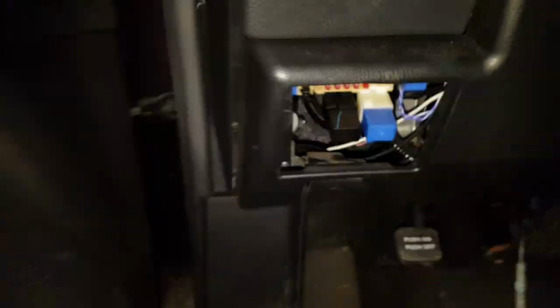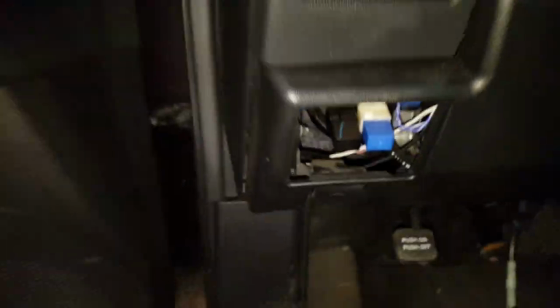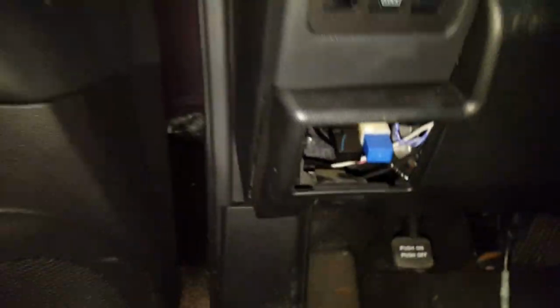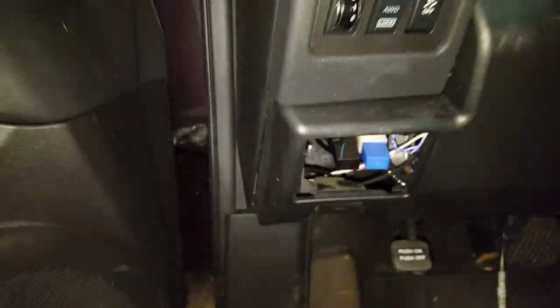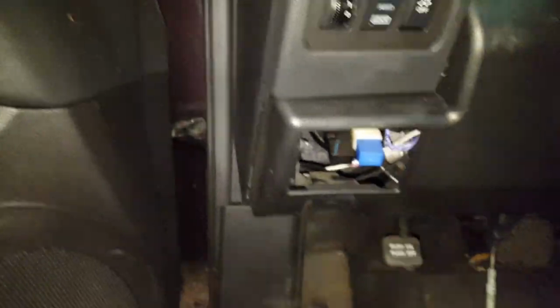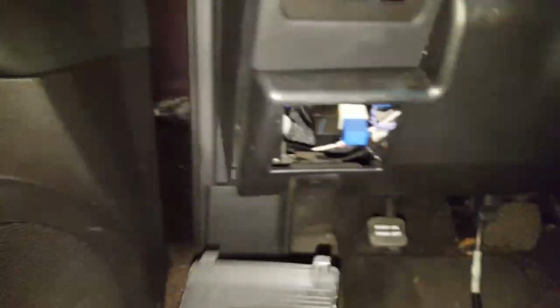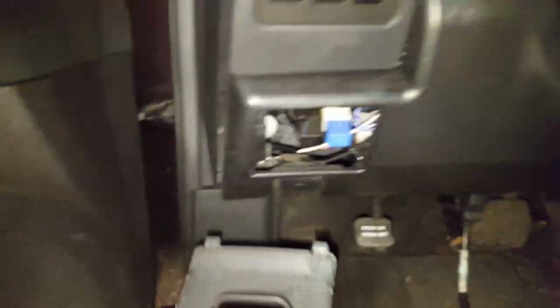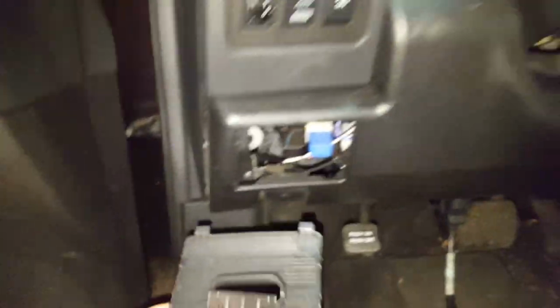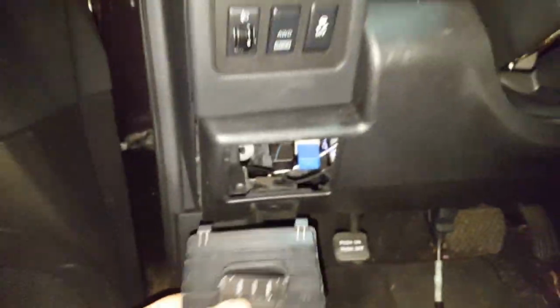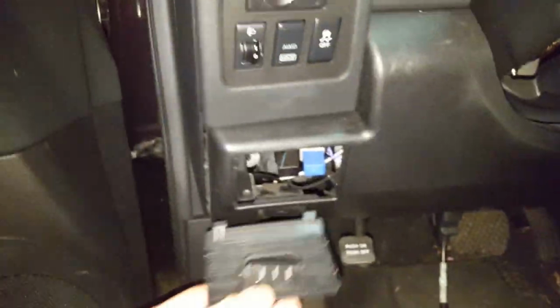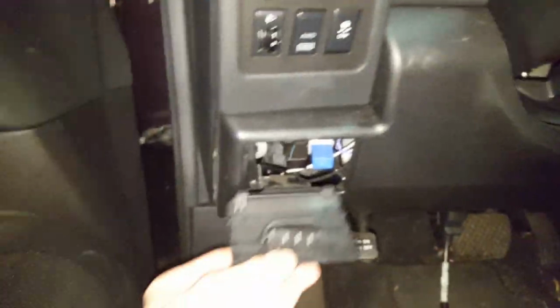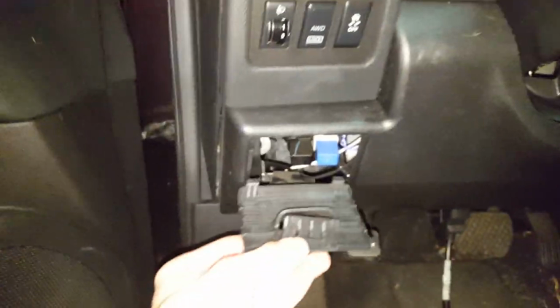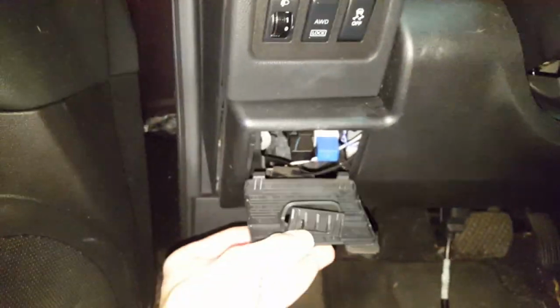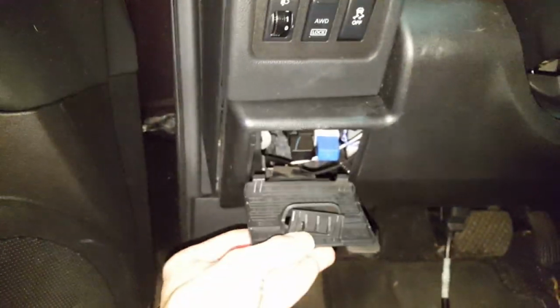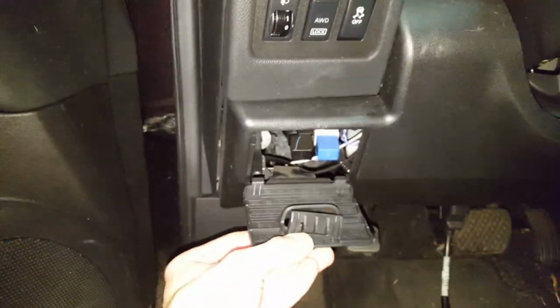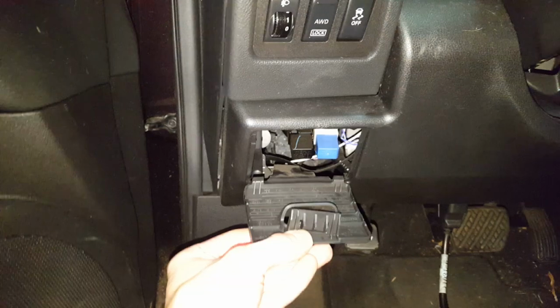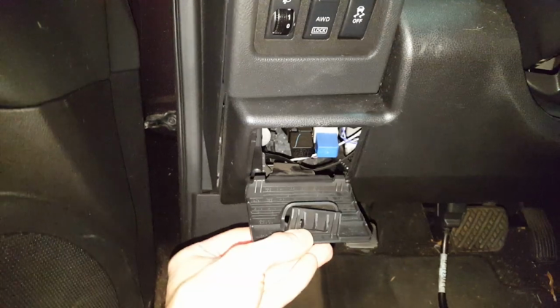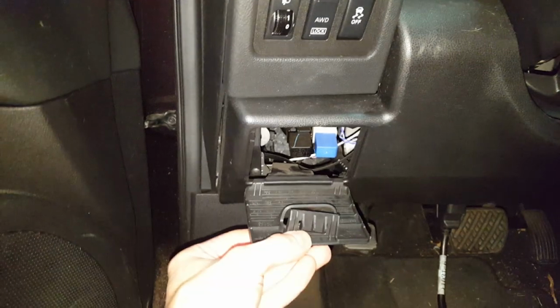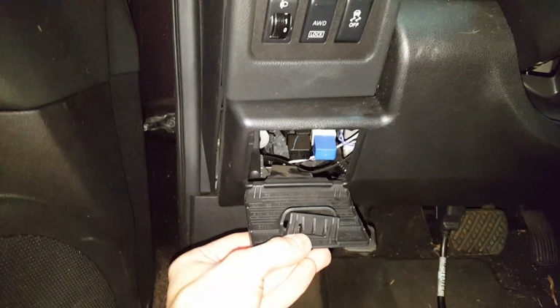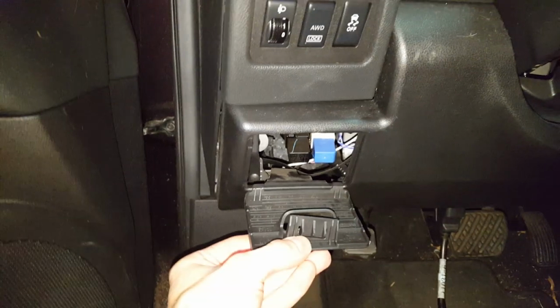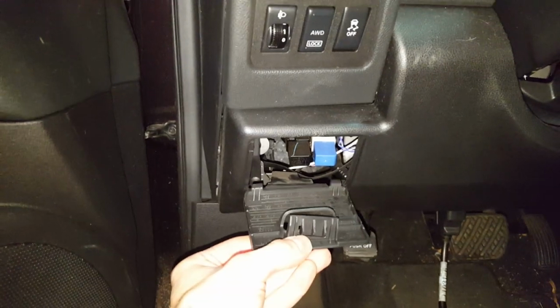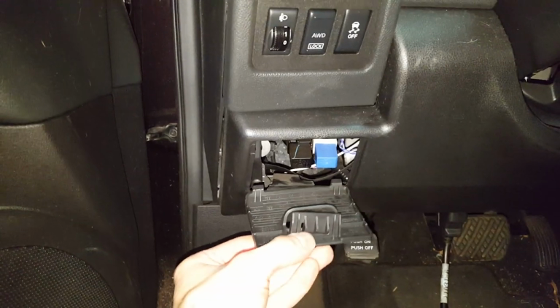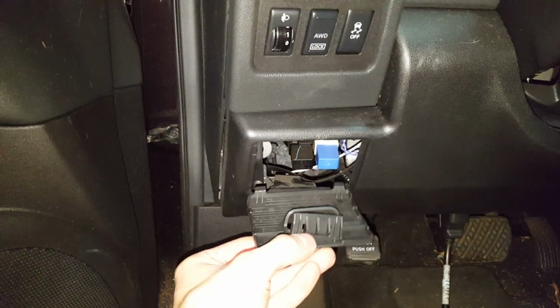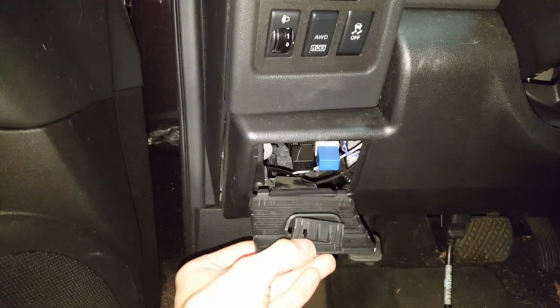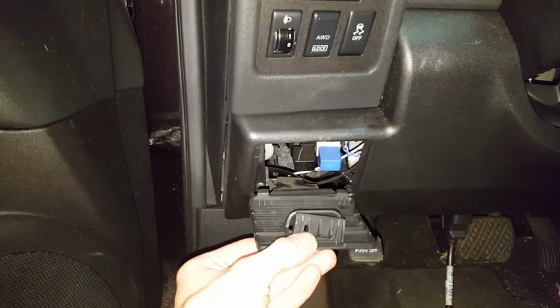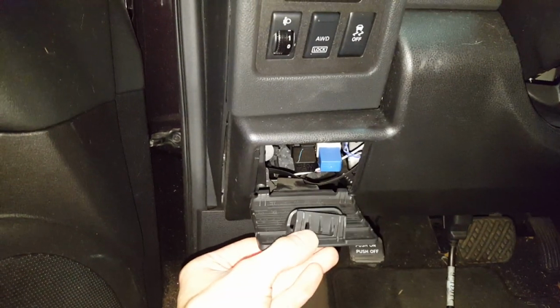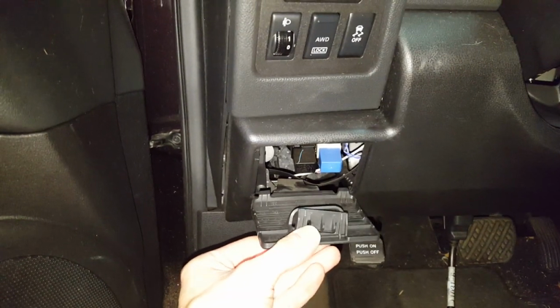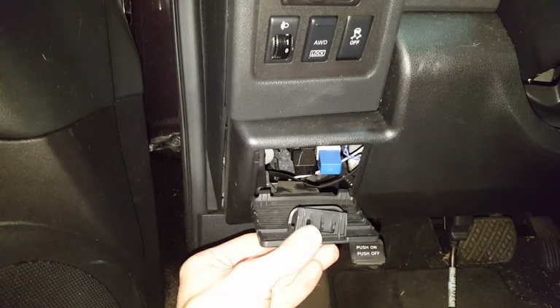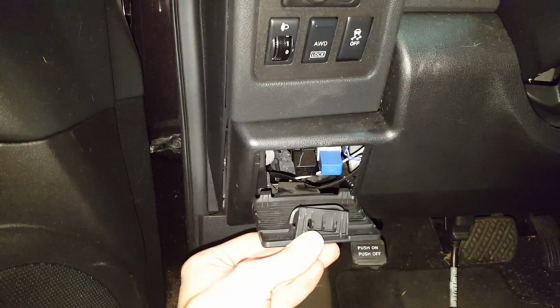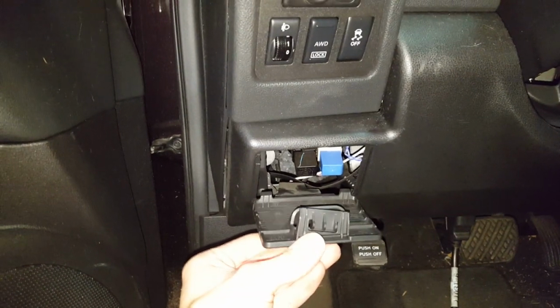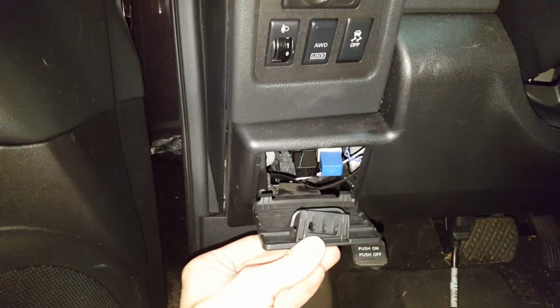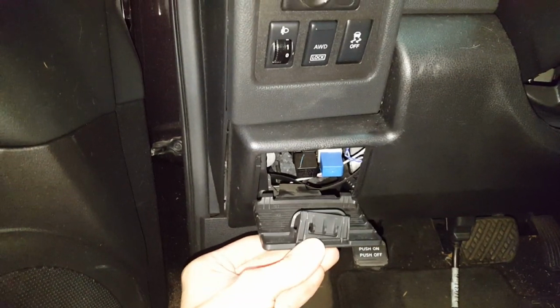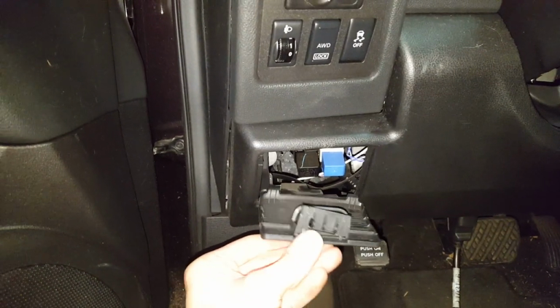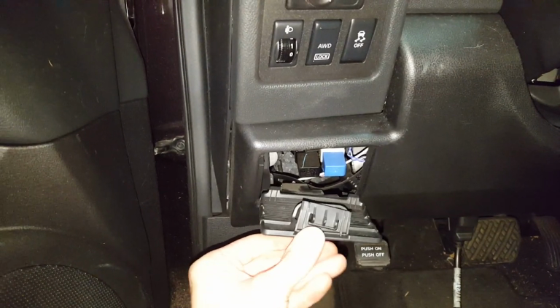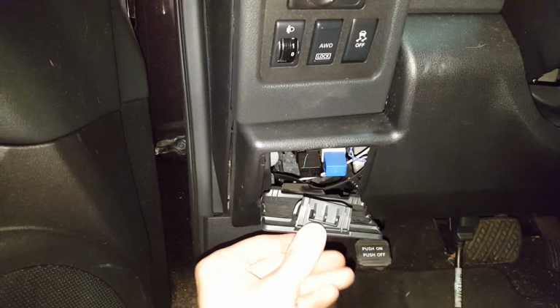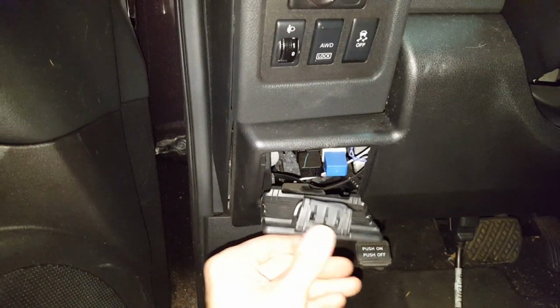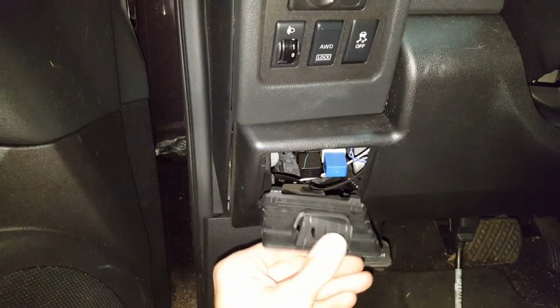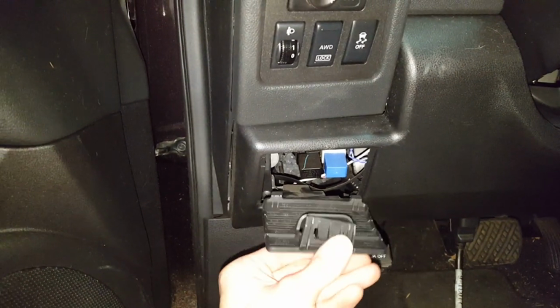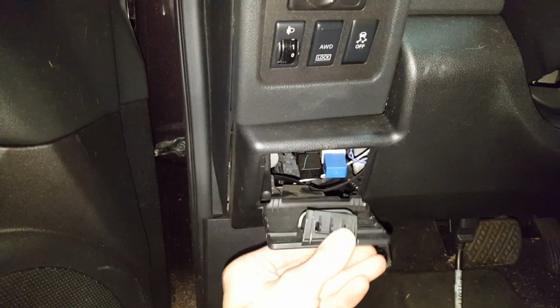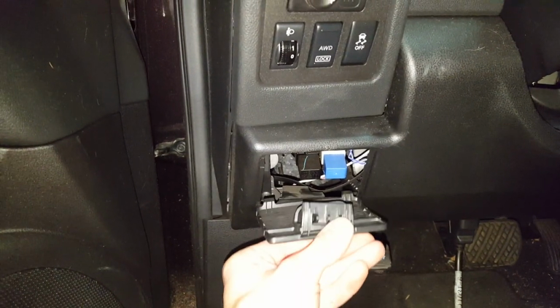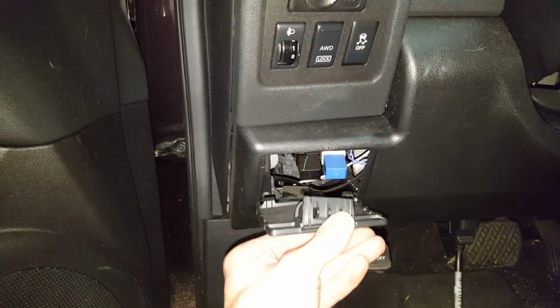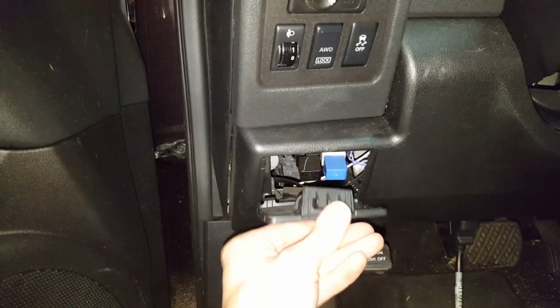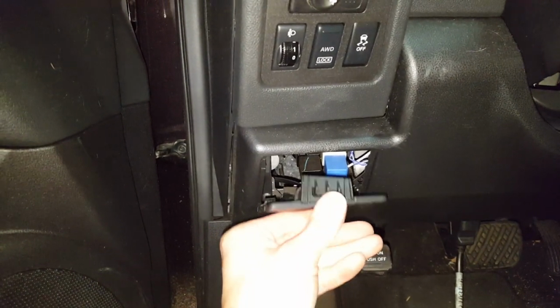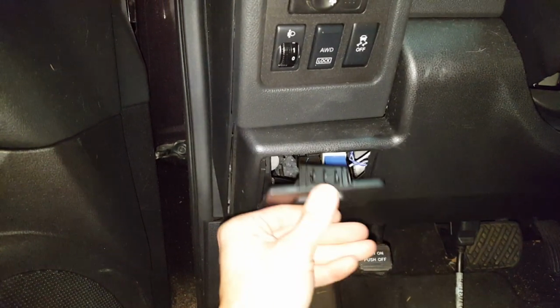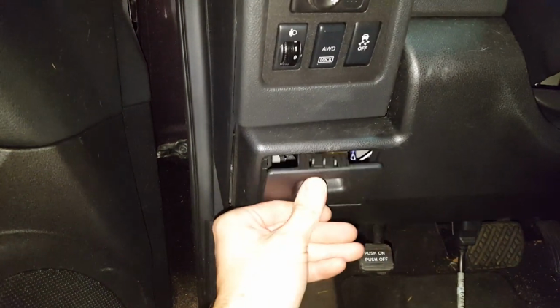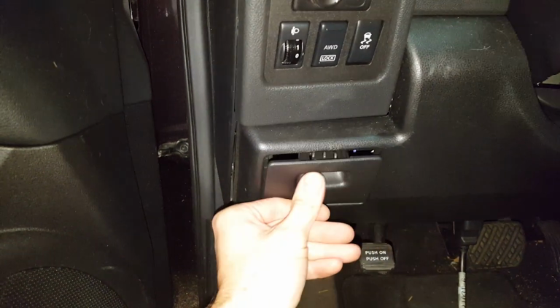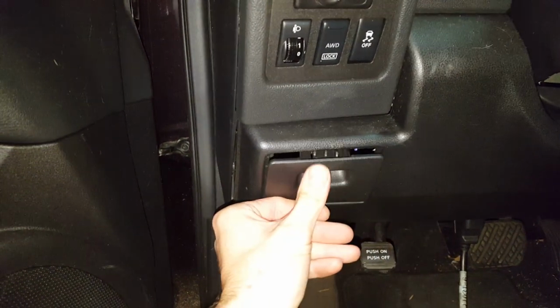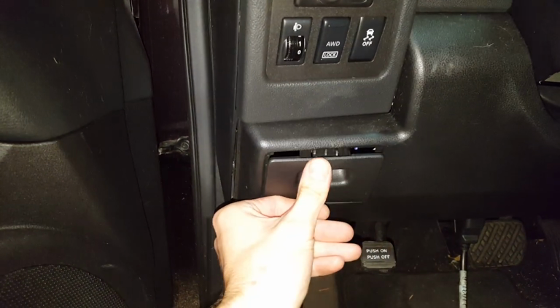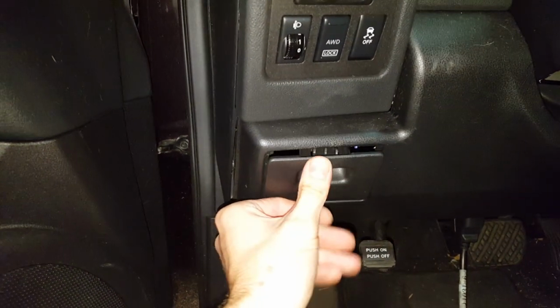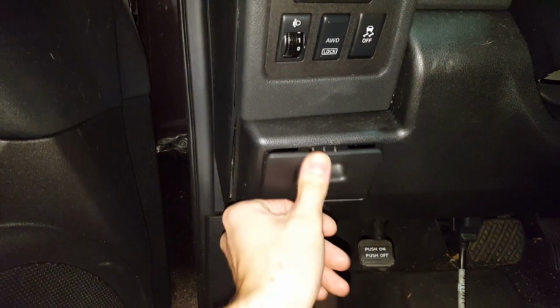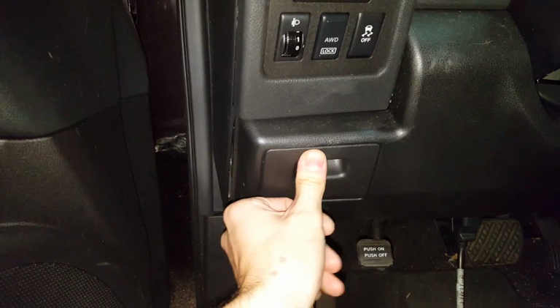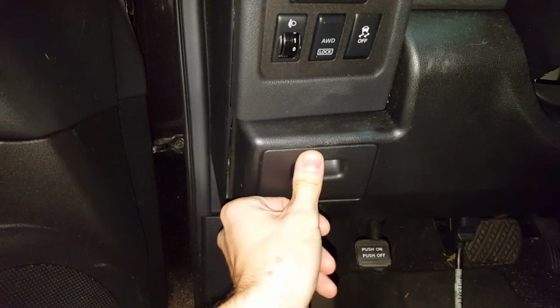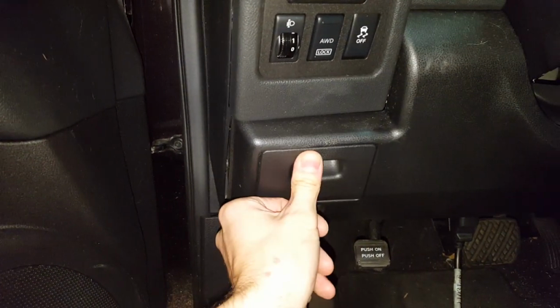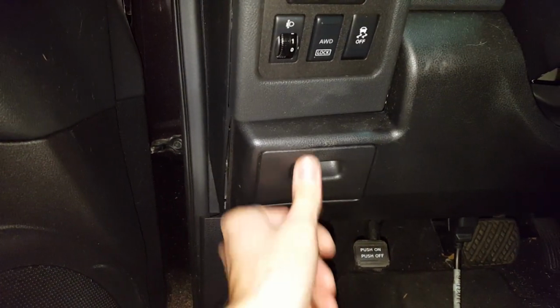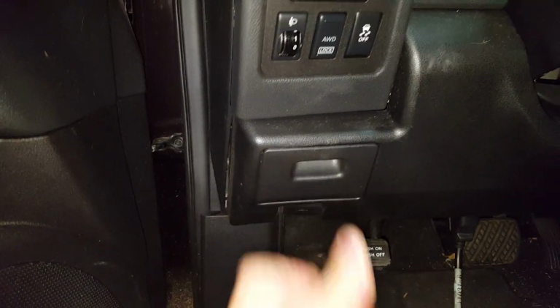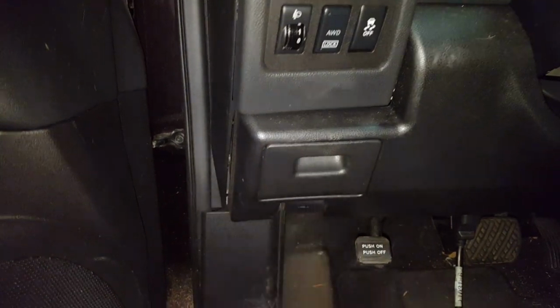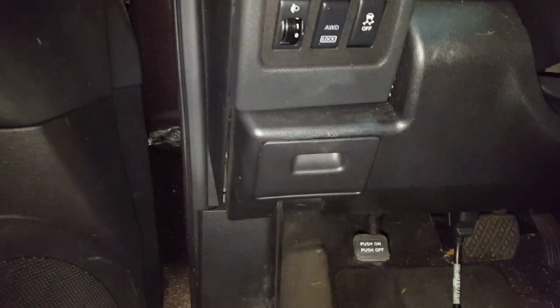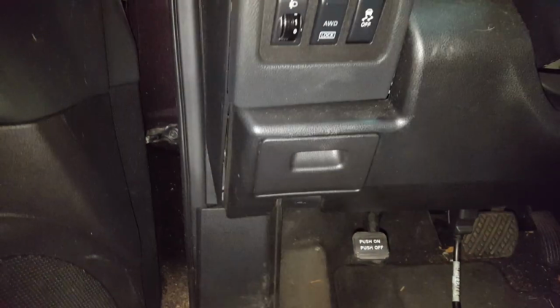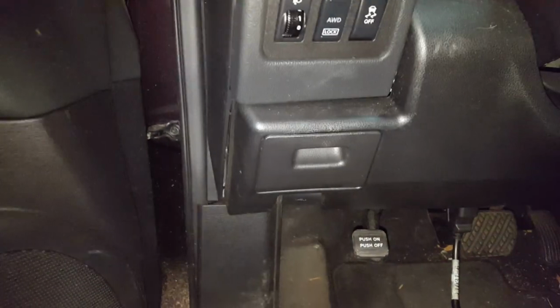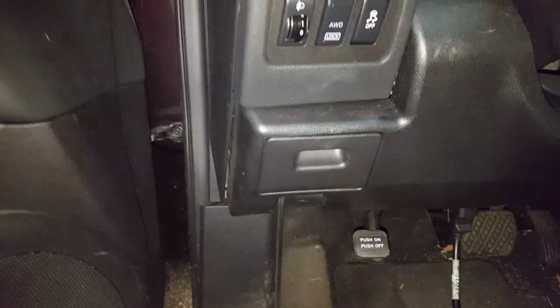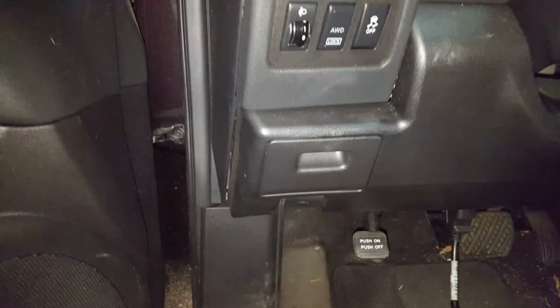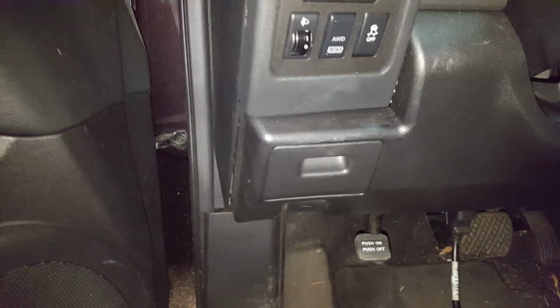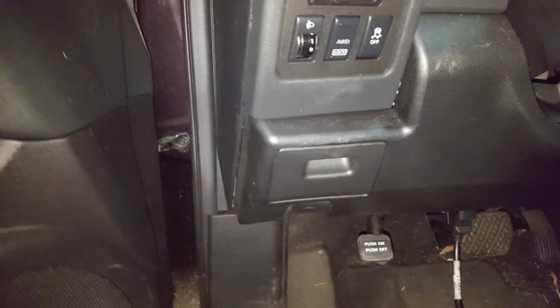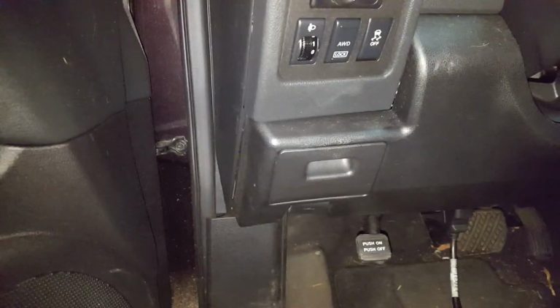And when you're done messing around with the fuses, pop this cover back, rotate it up, push, and that's that.